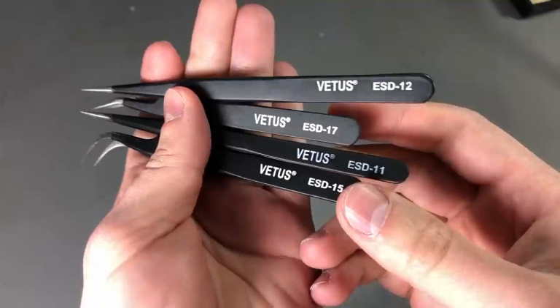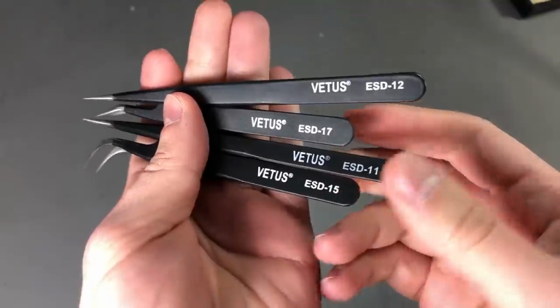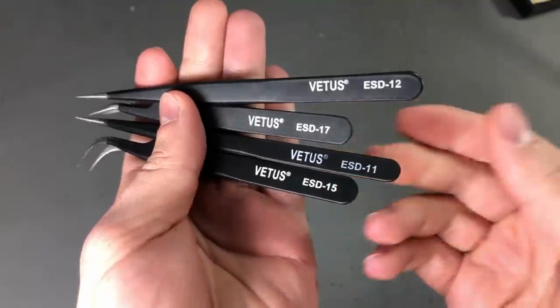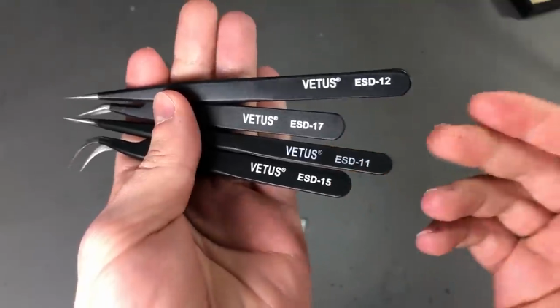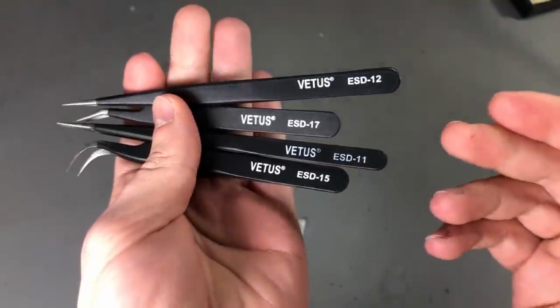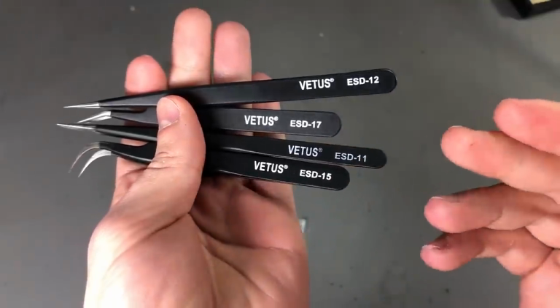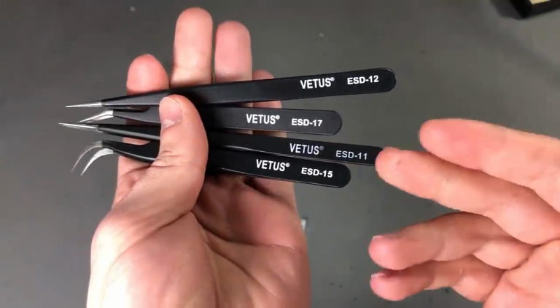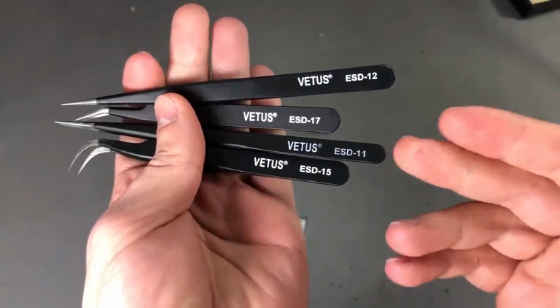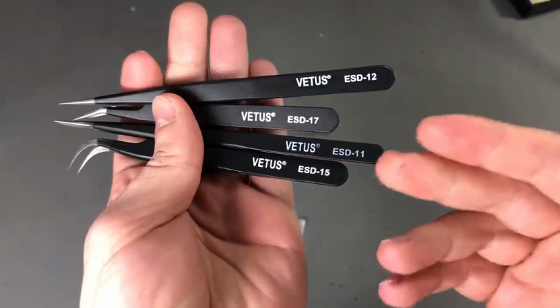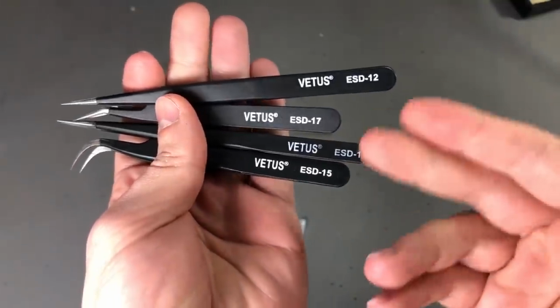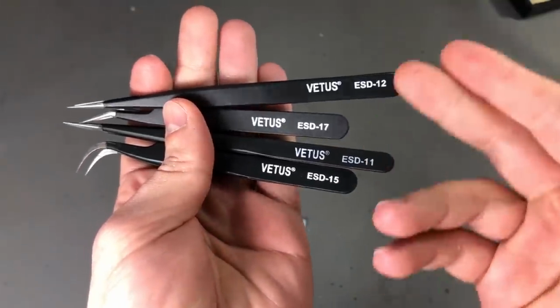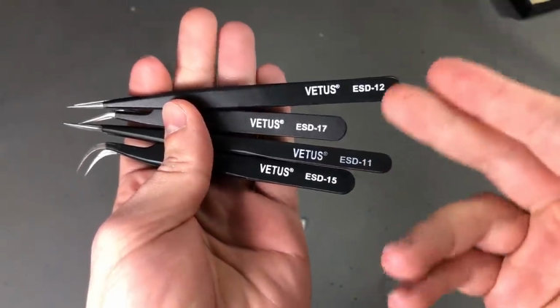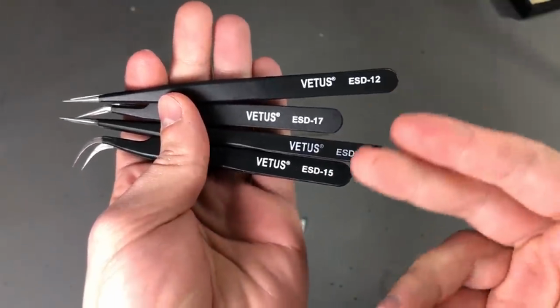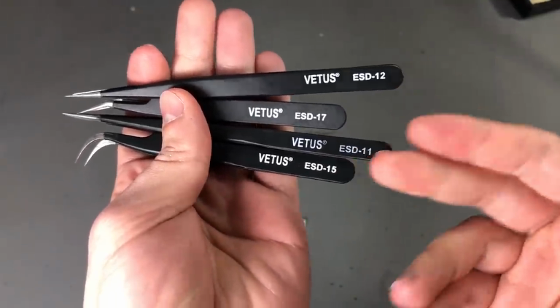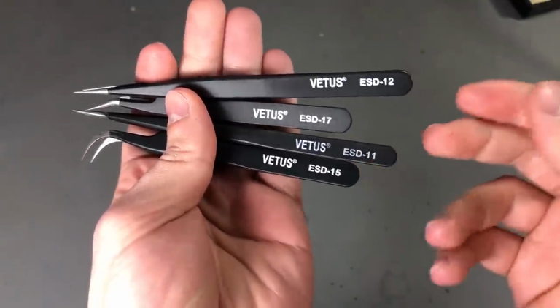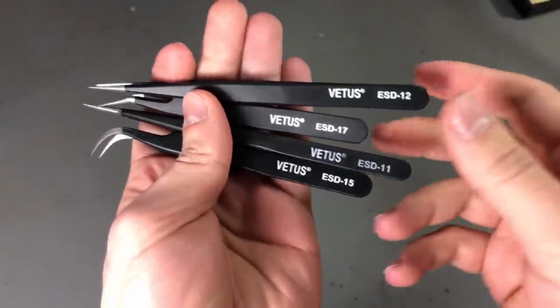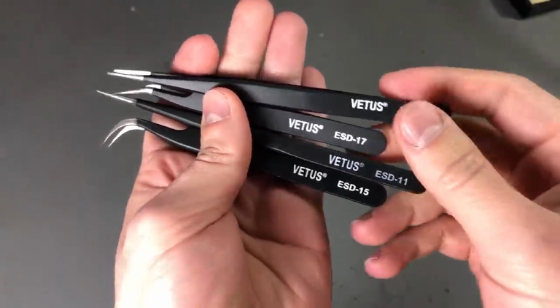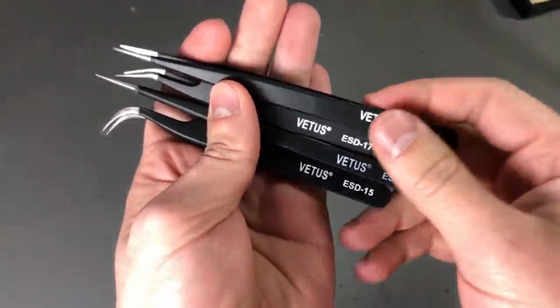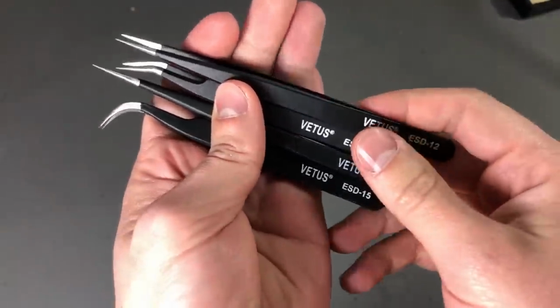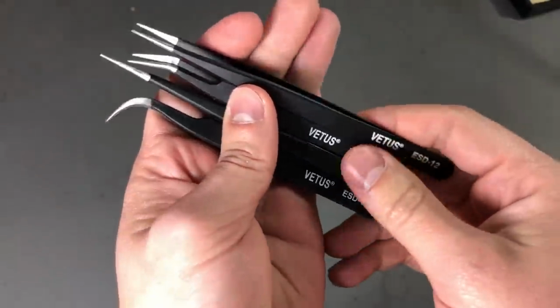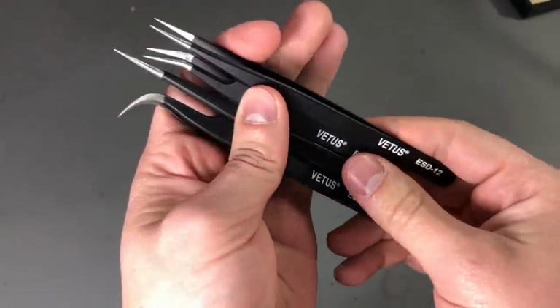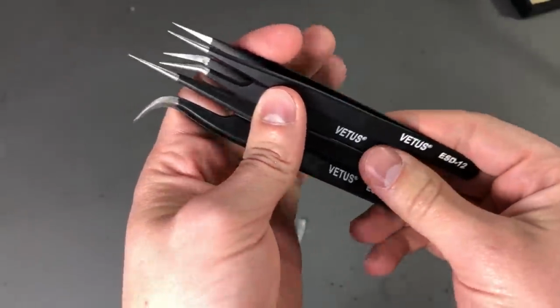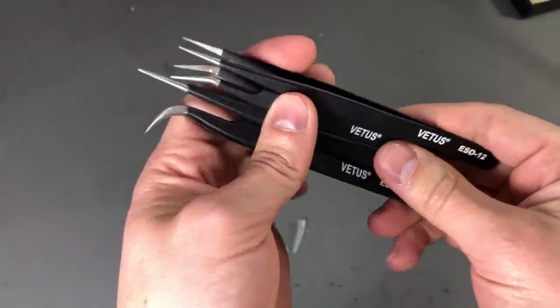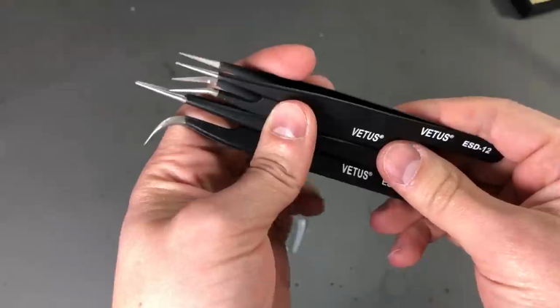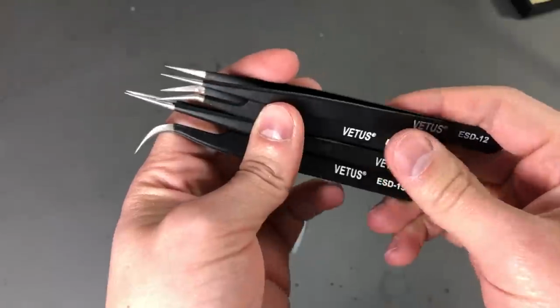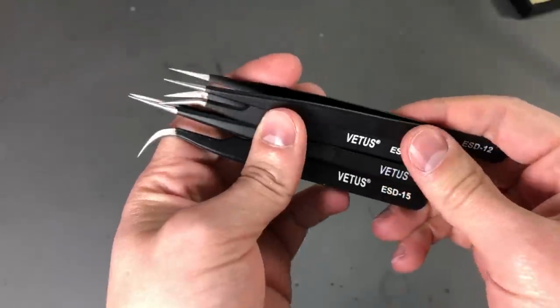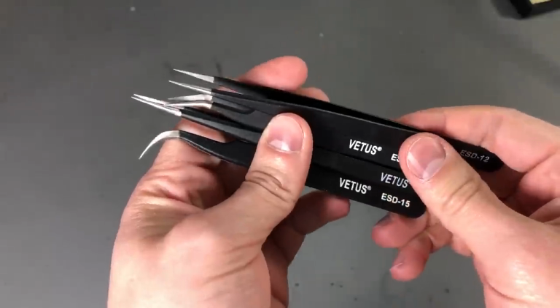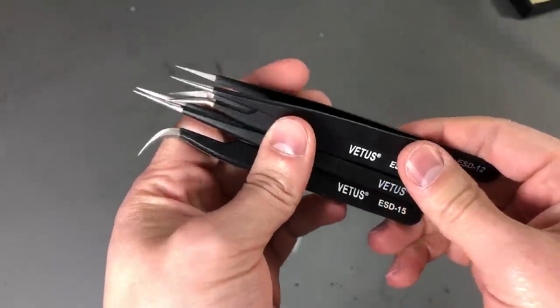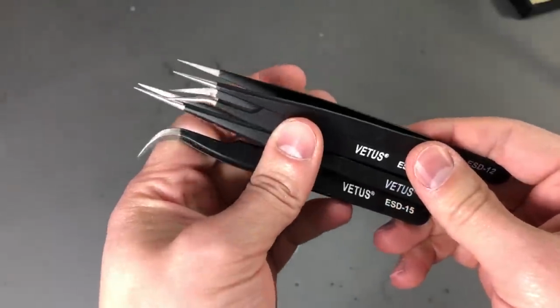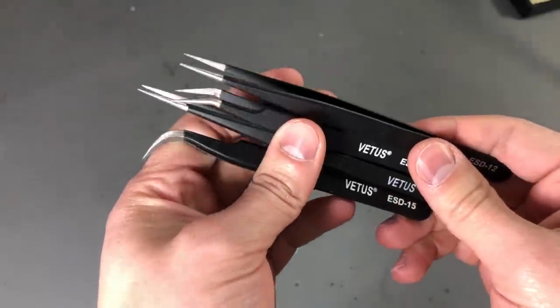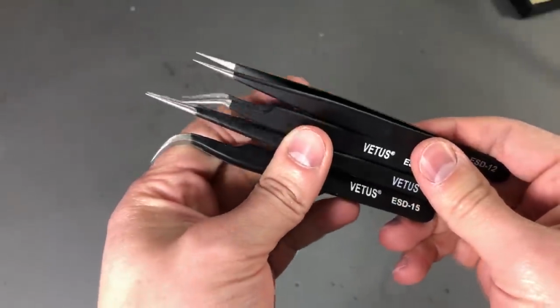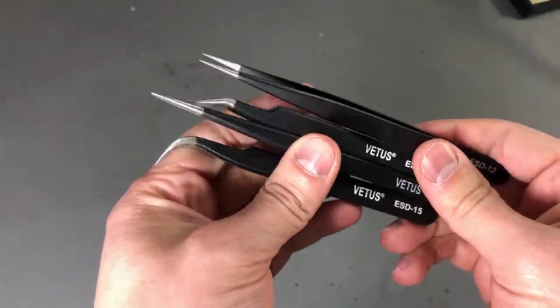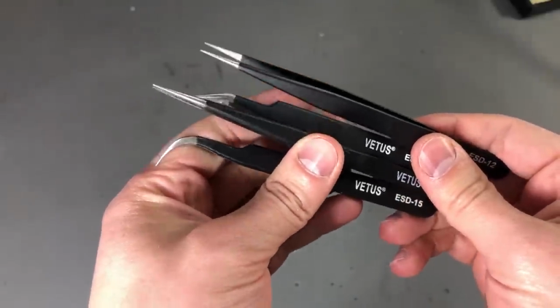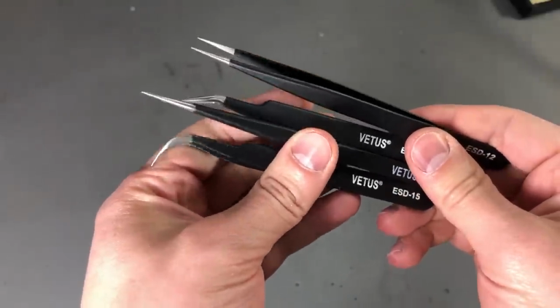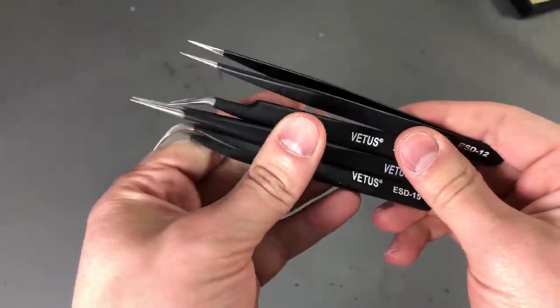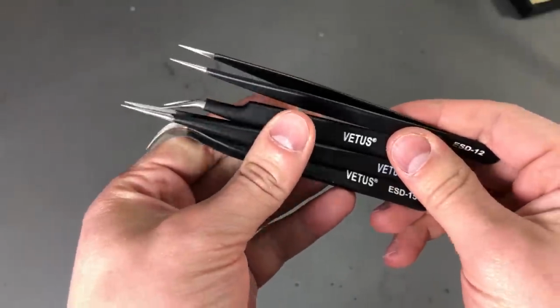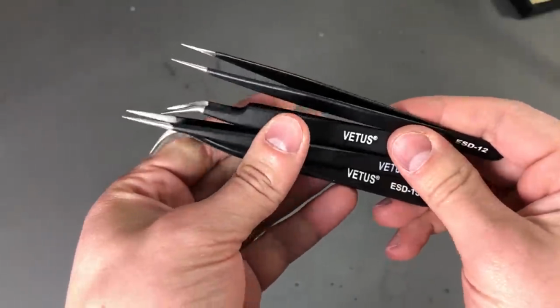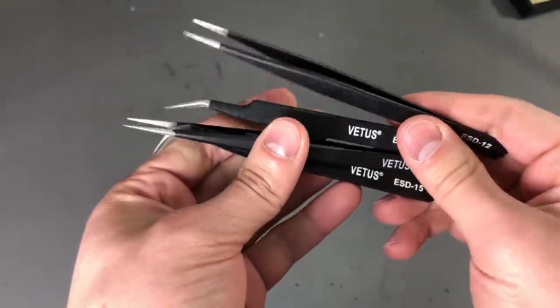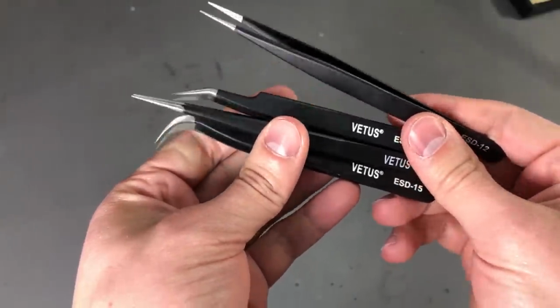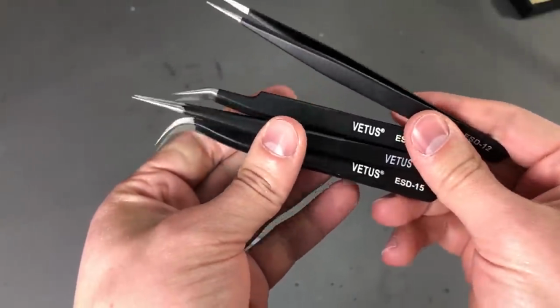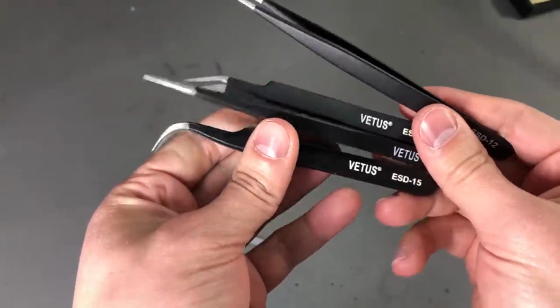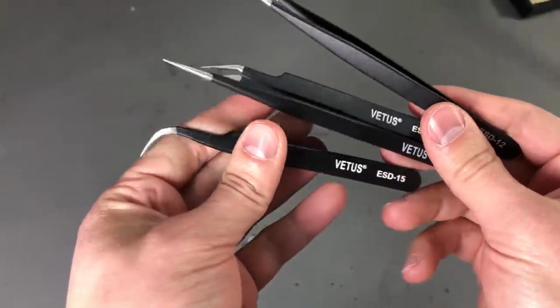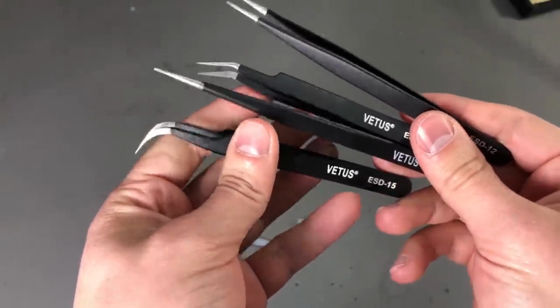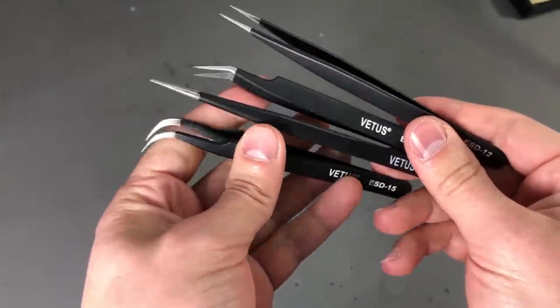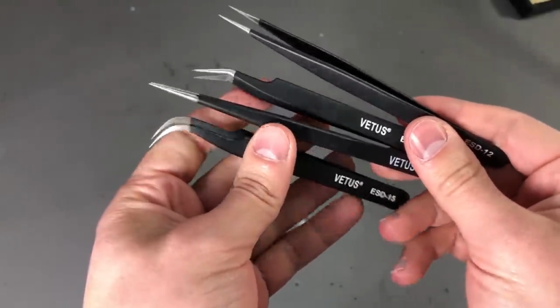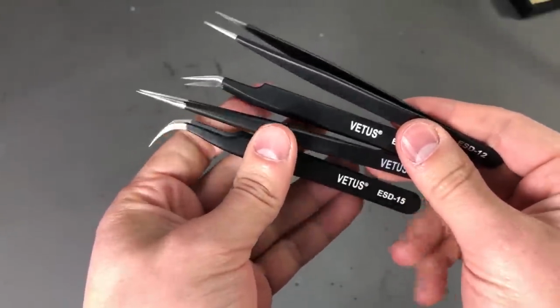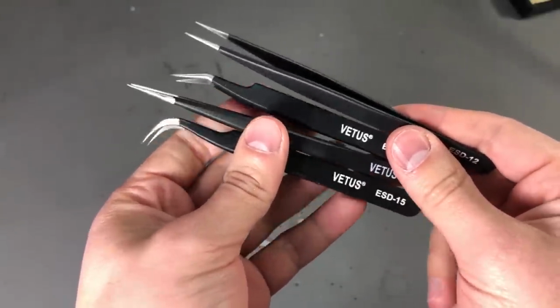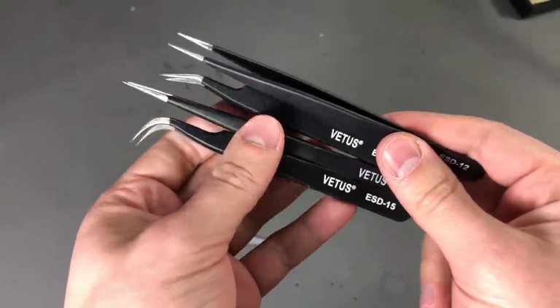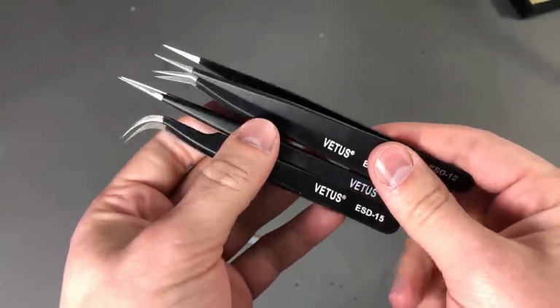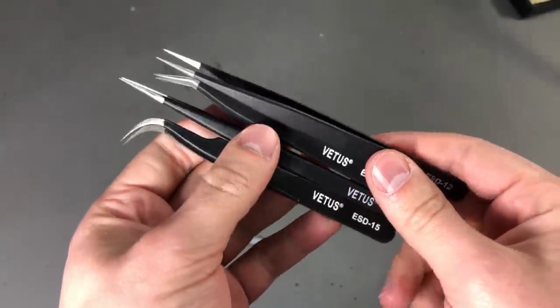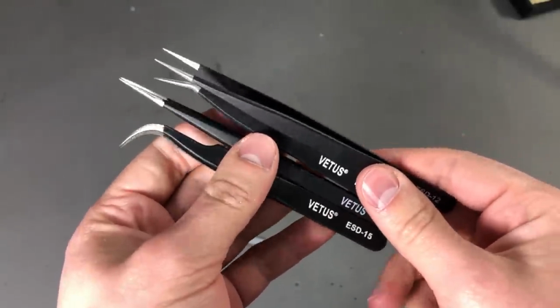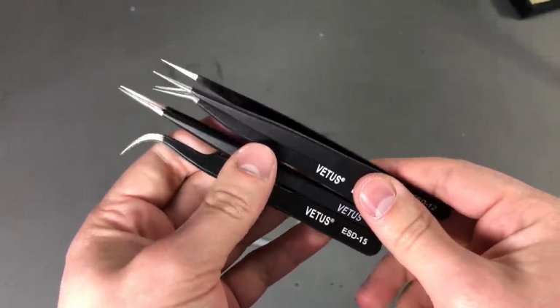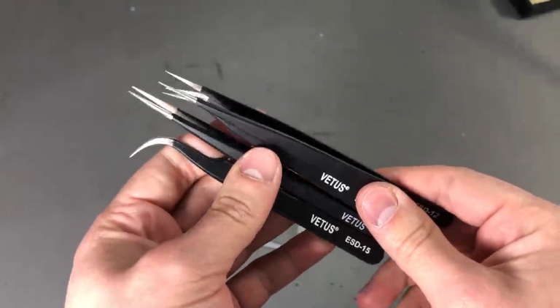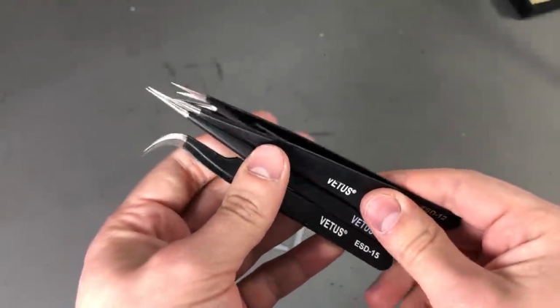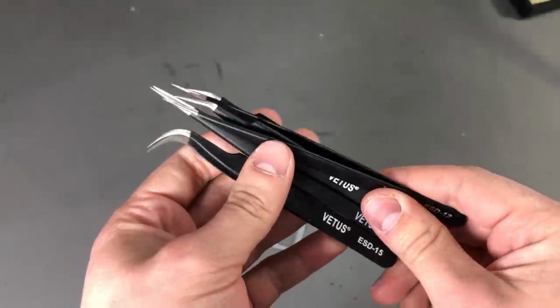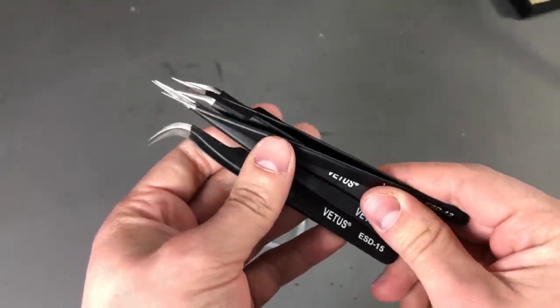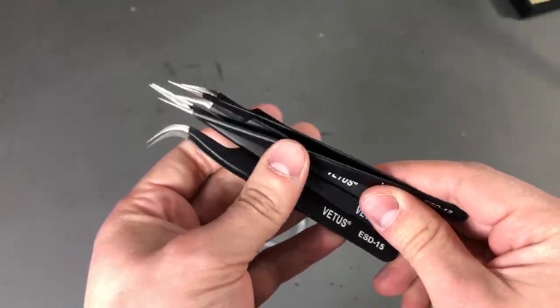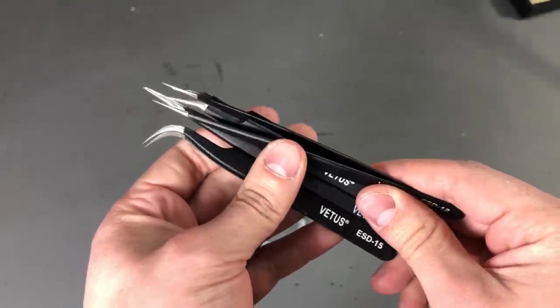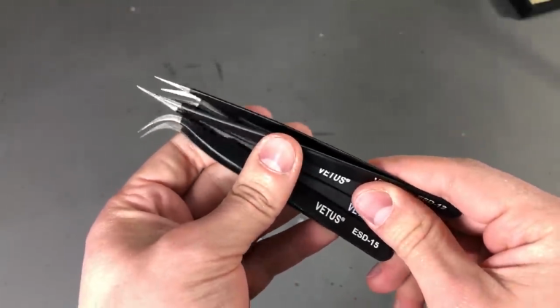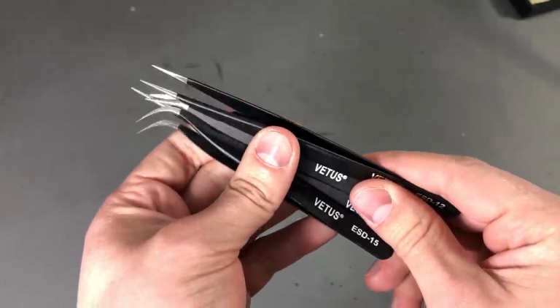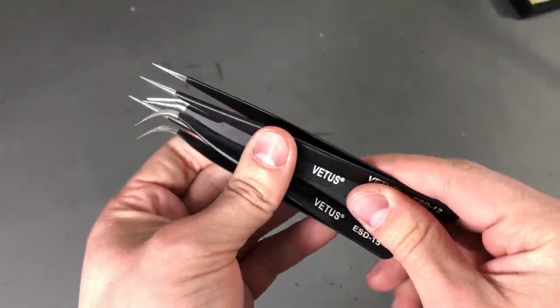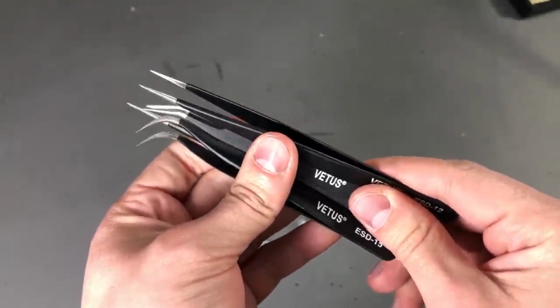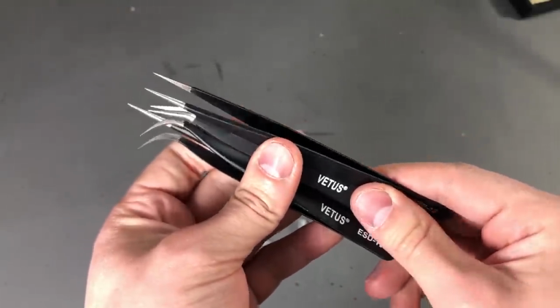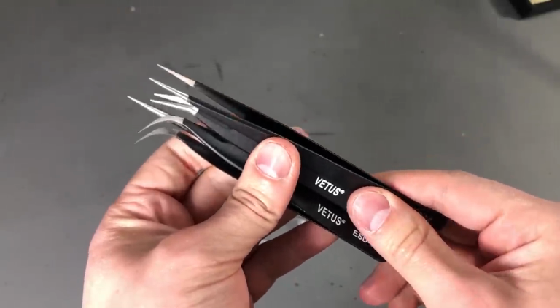This particular series of tweezers are special electronics ESD safe tweezers.